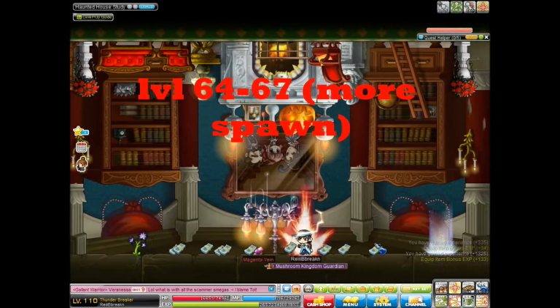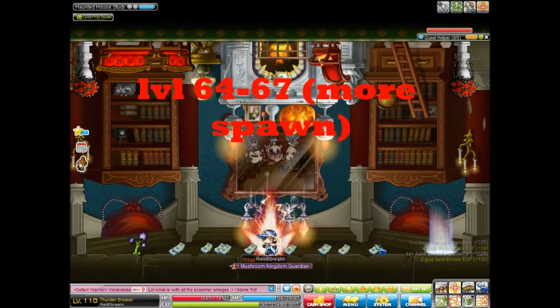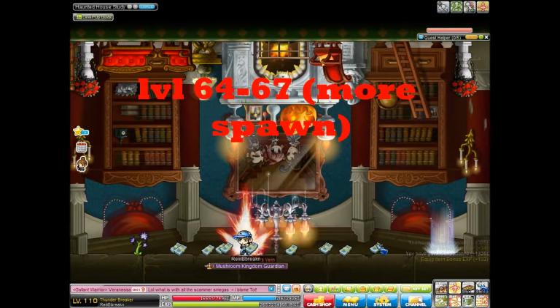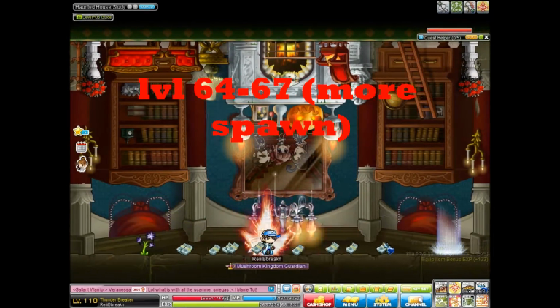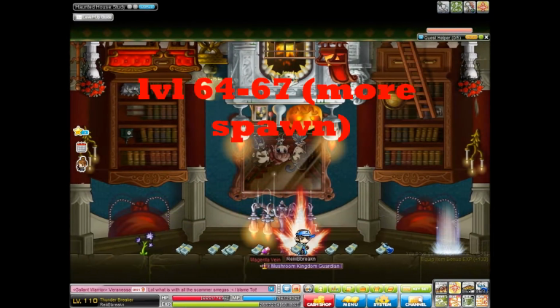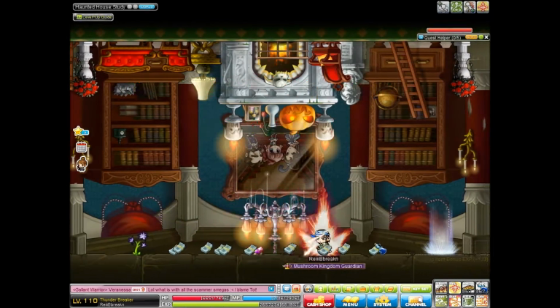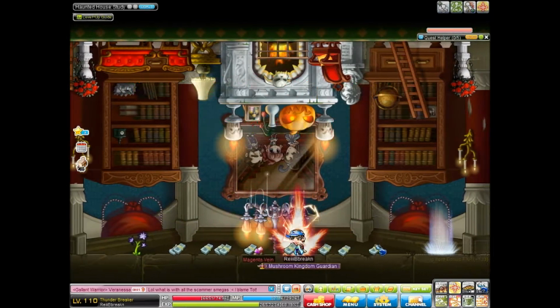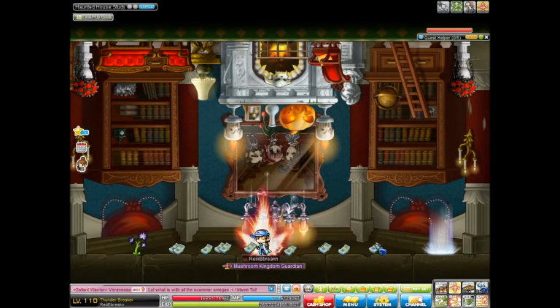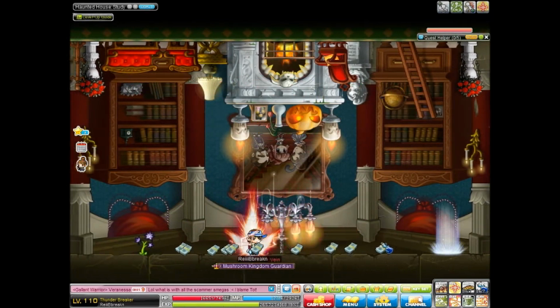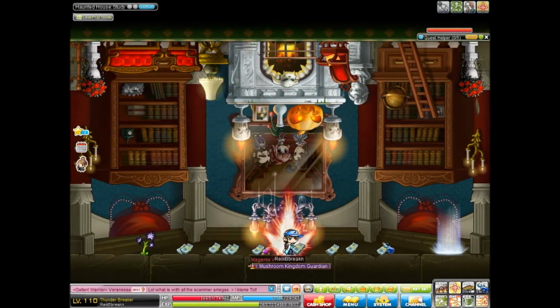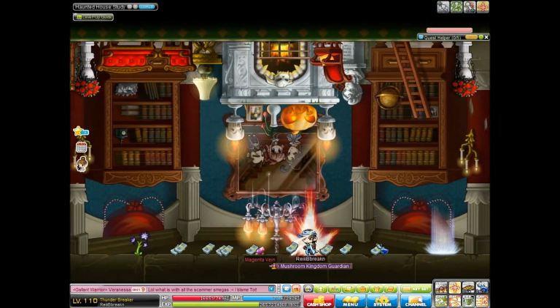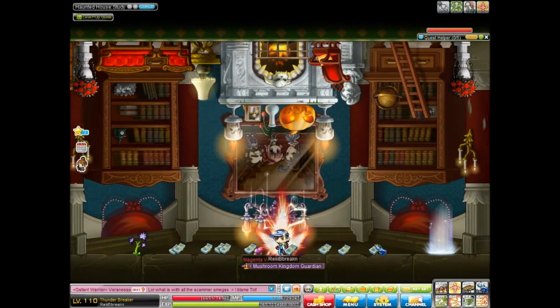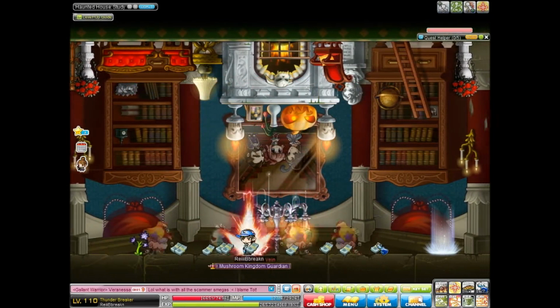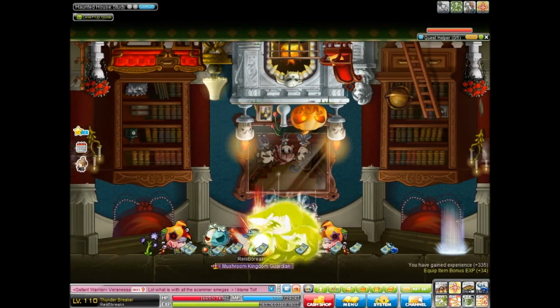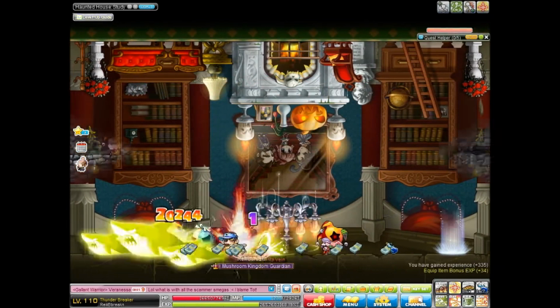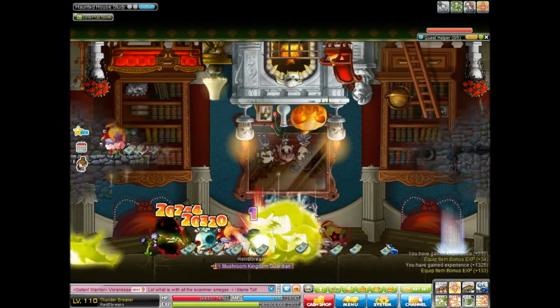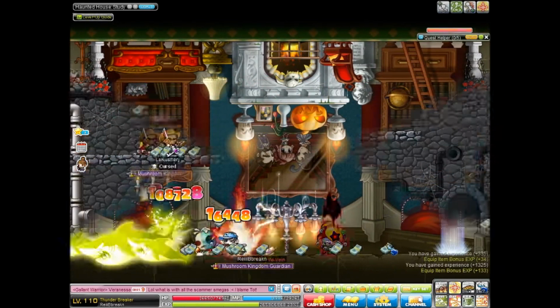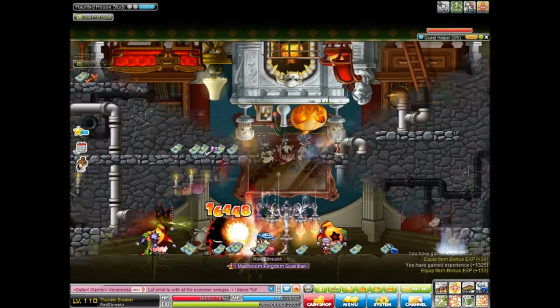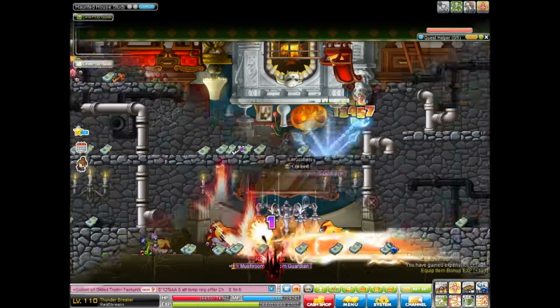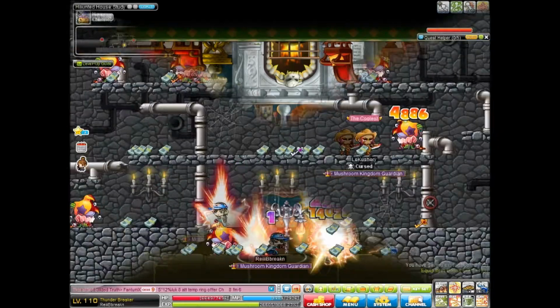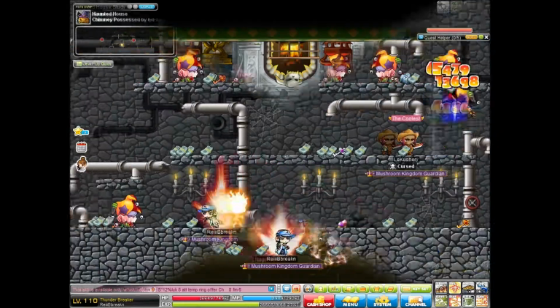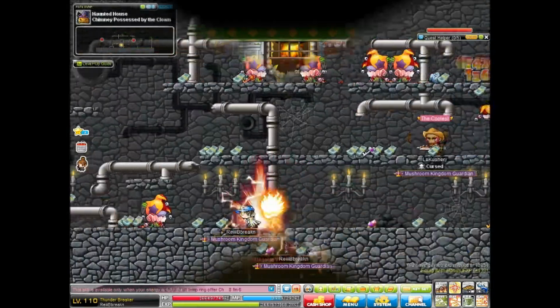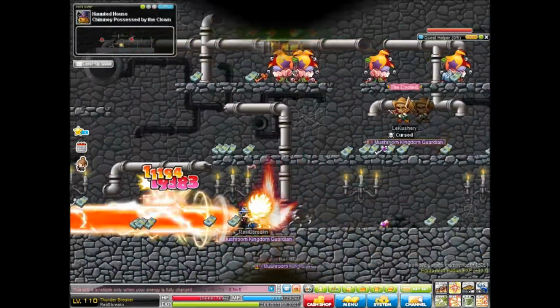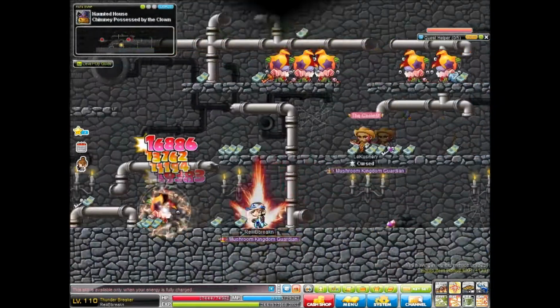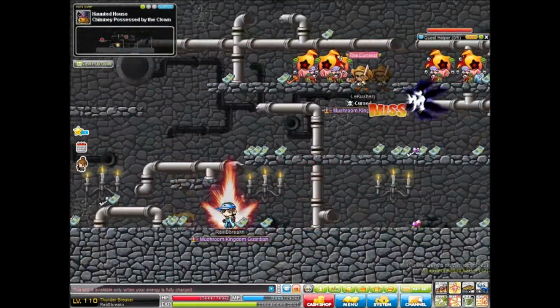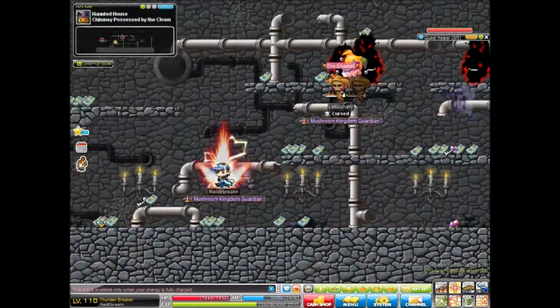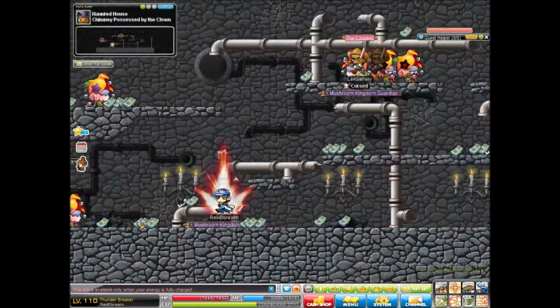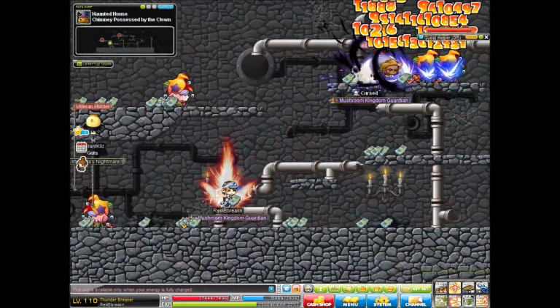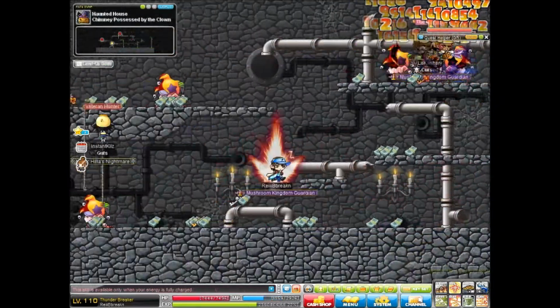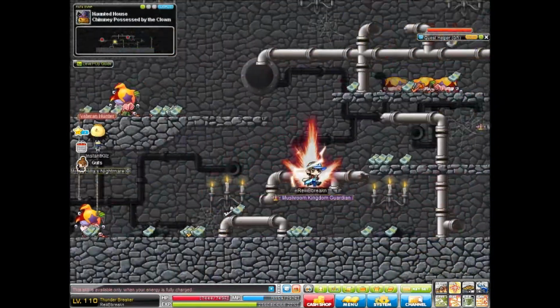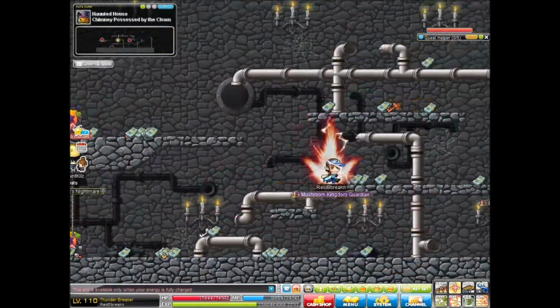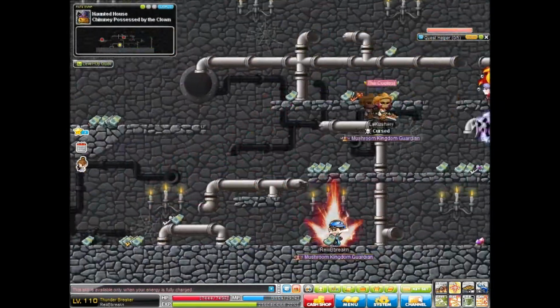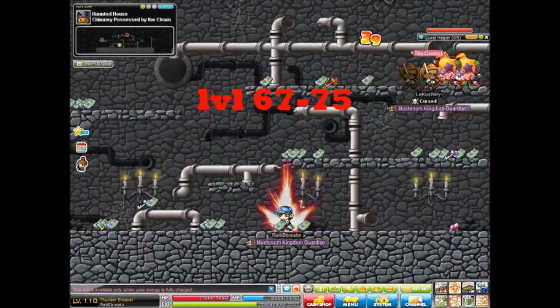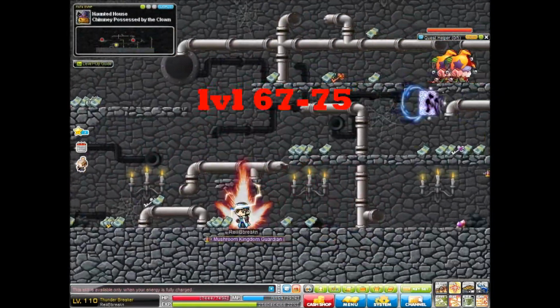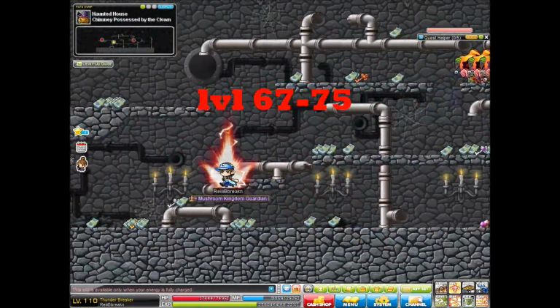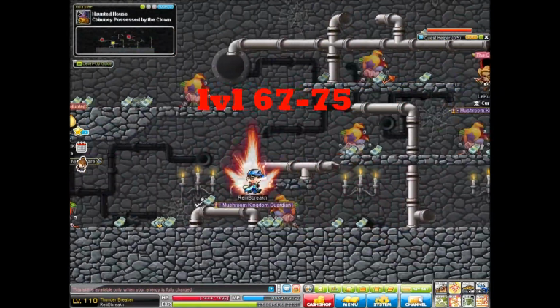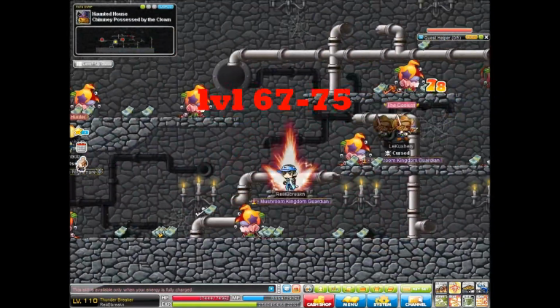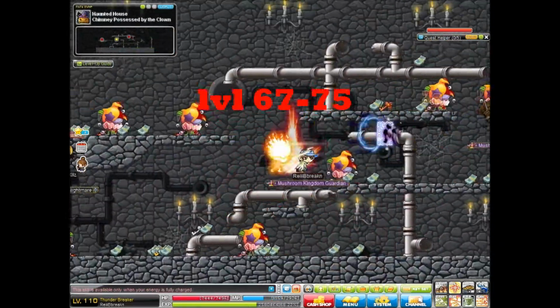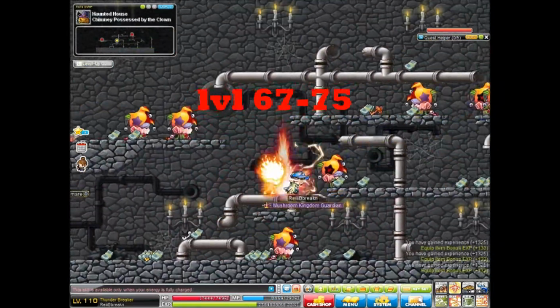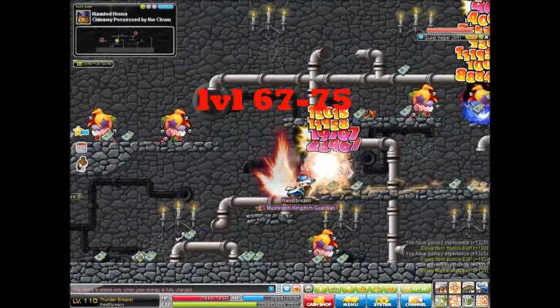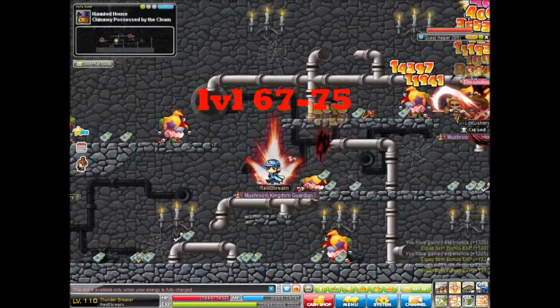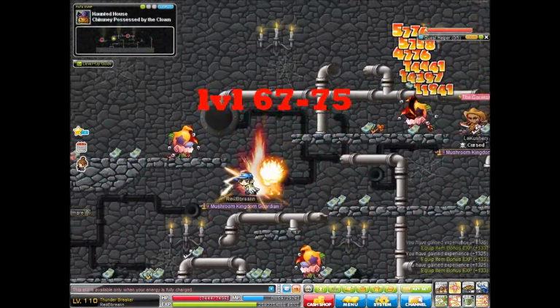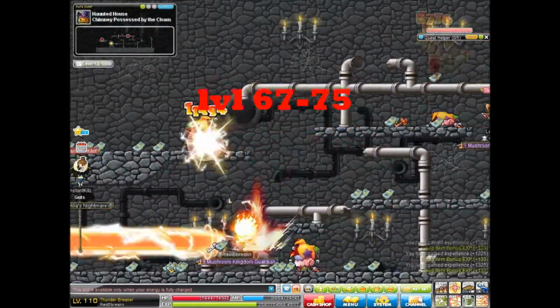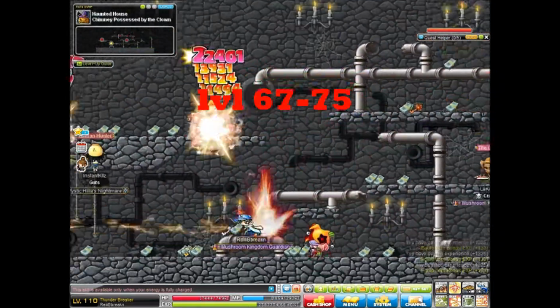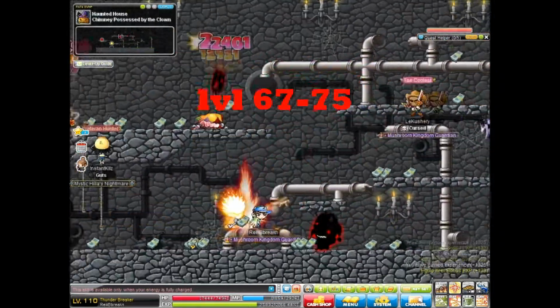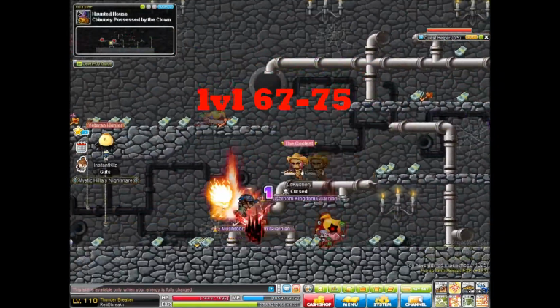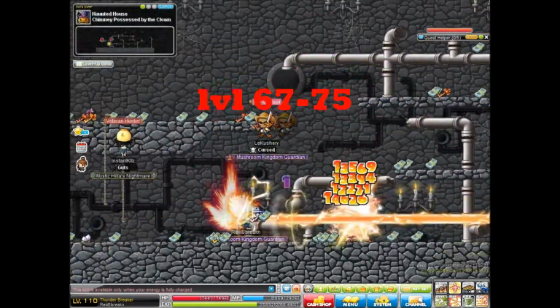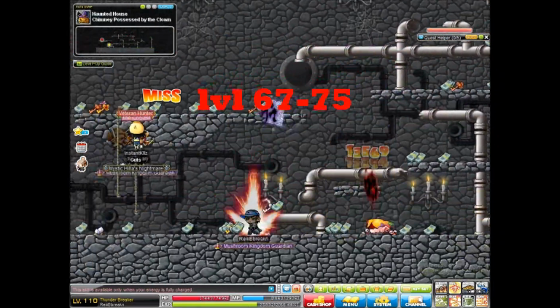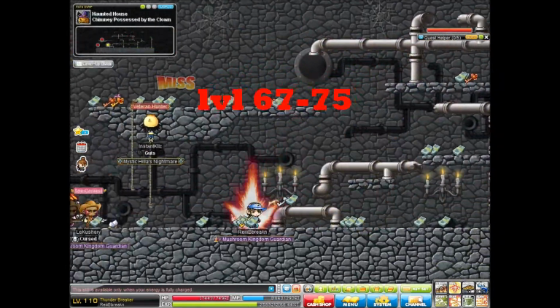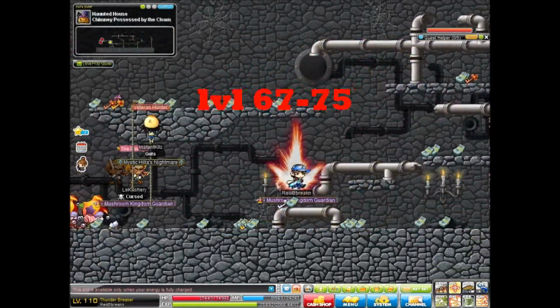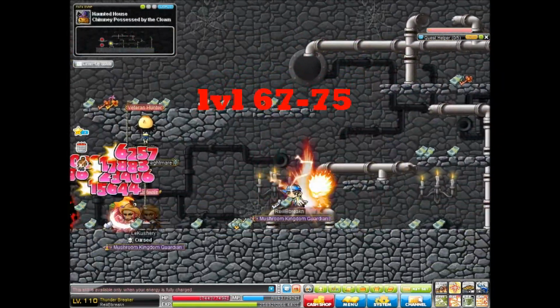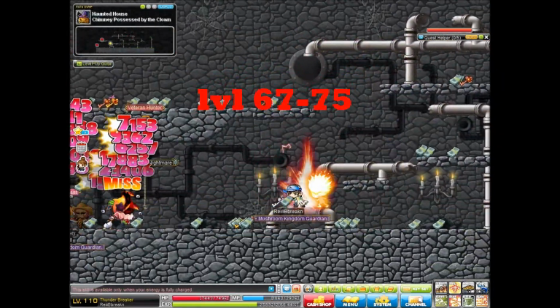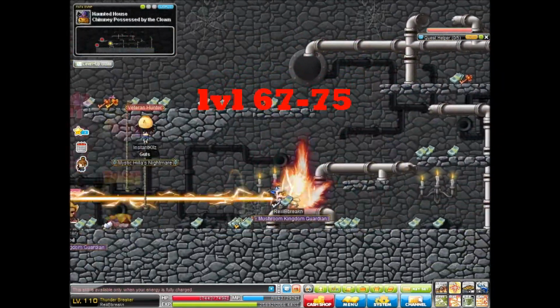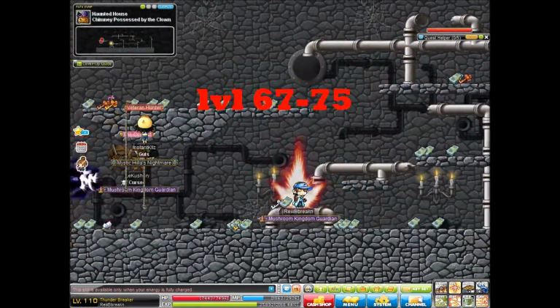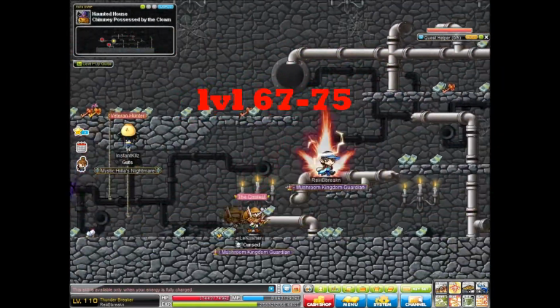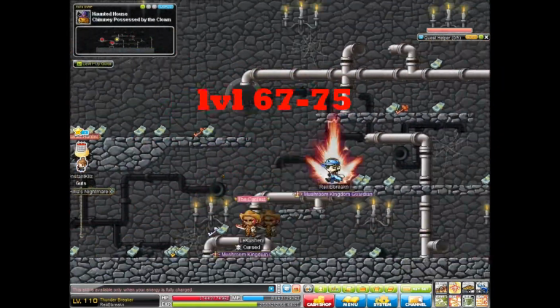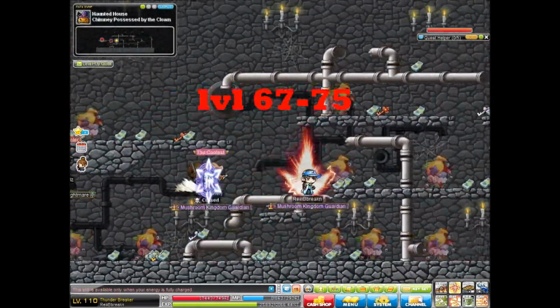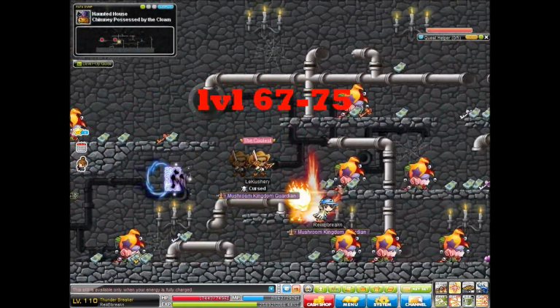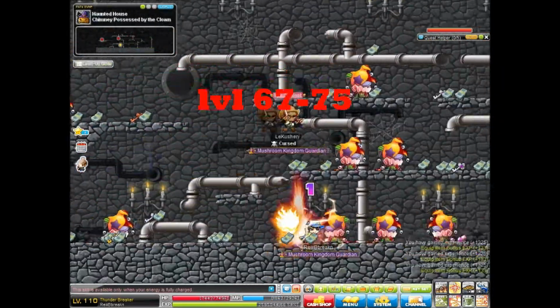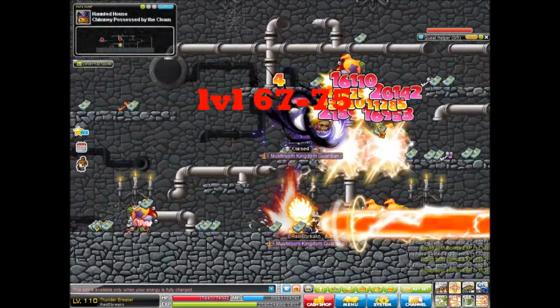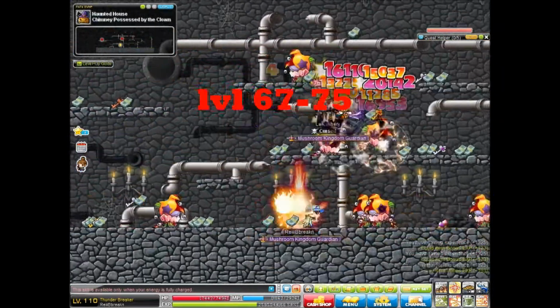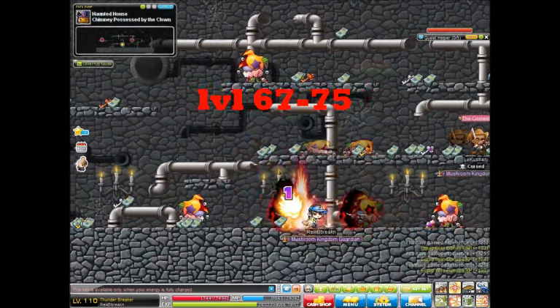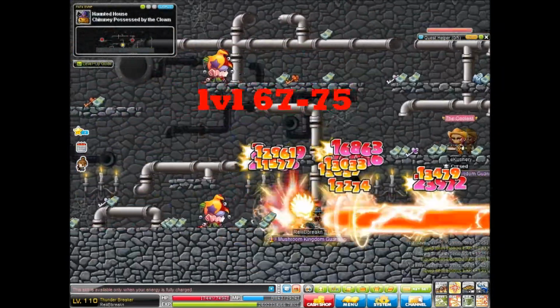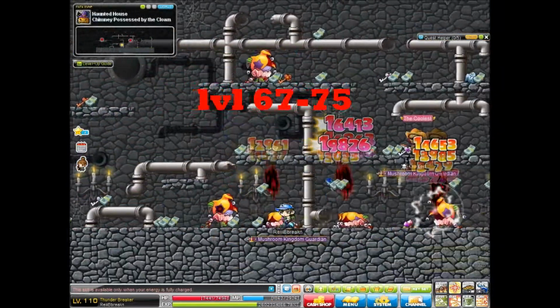67 to about 75, you want to go to the Jesters room at the Chimney. Although beware, this is a very crowded map, especially on EXP events.